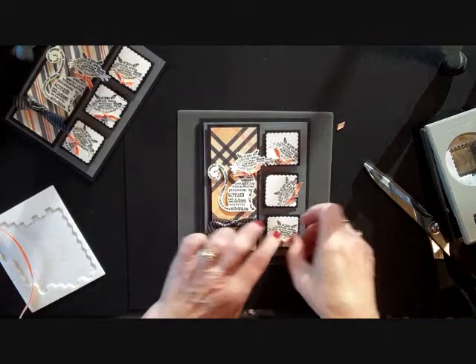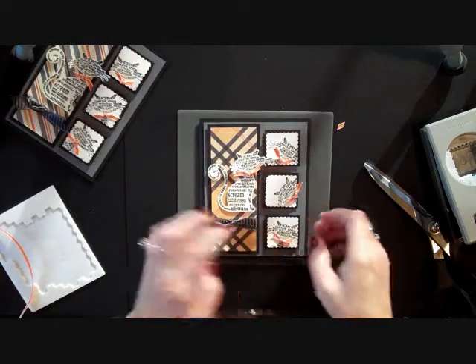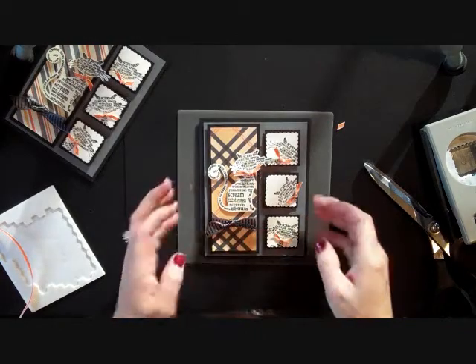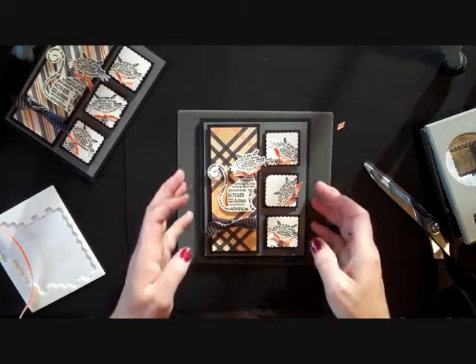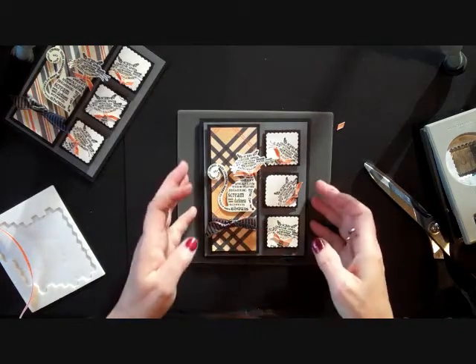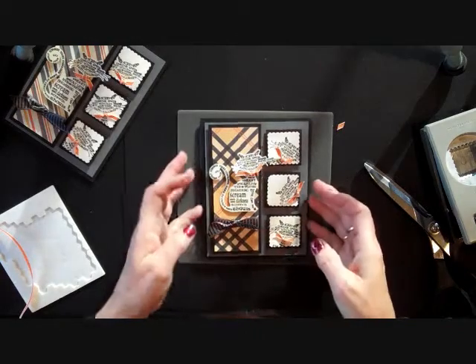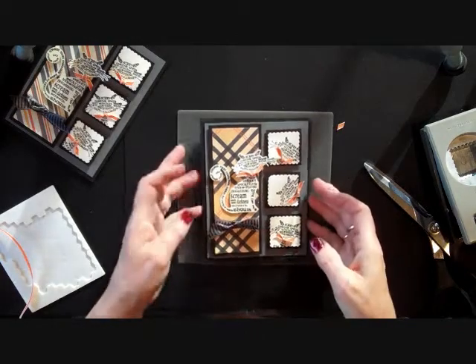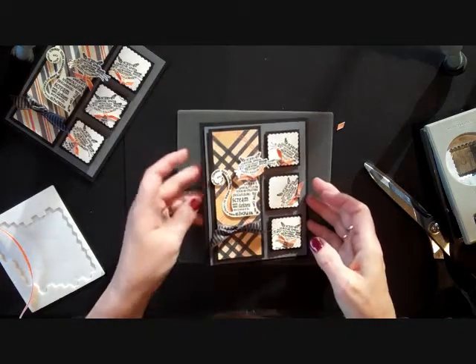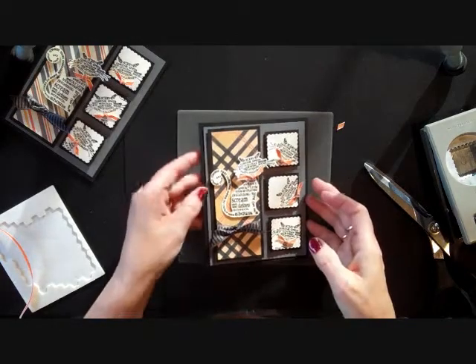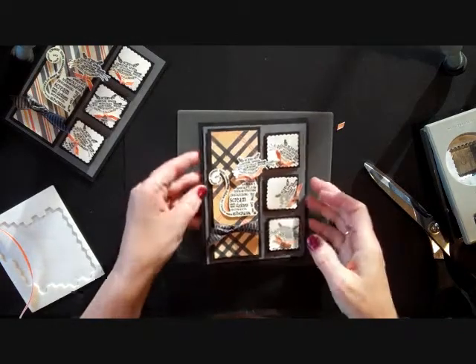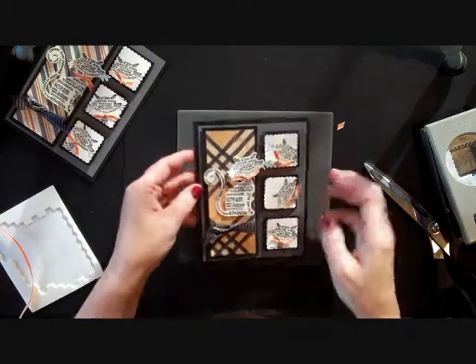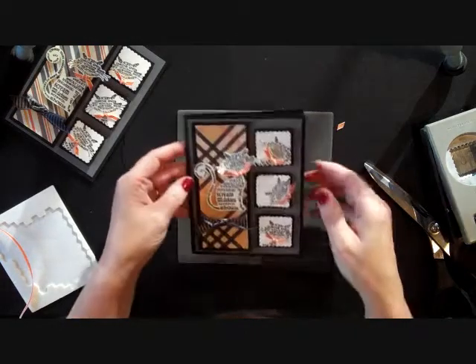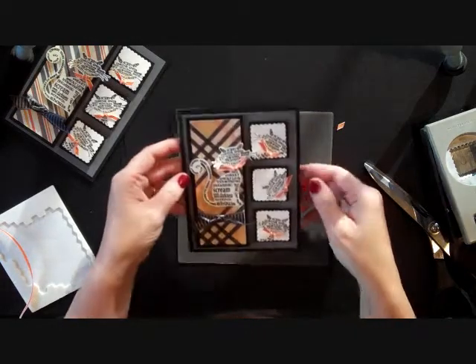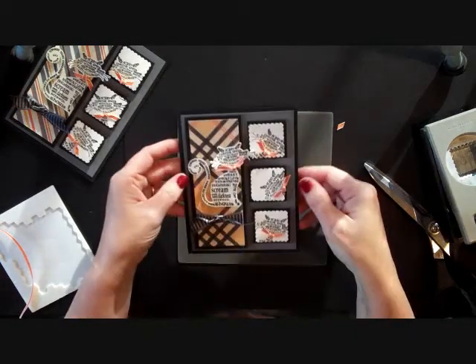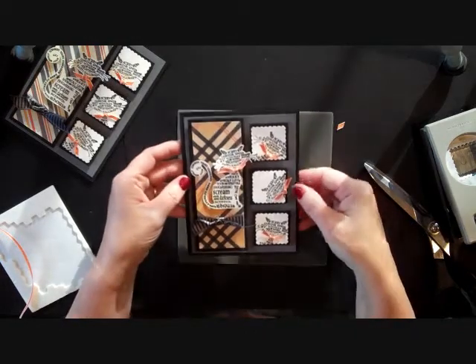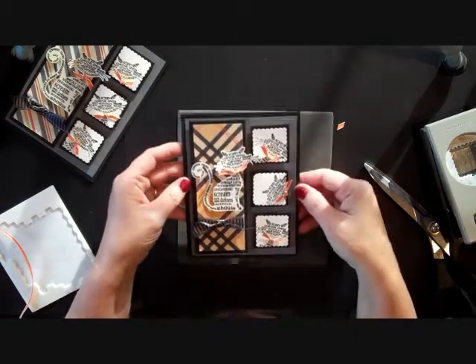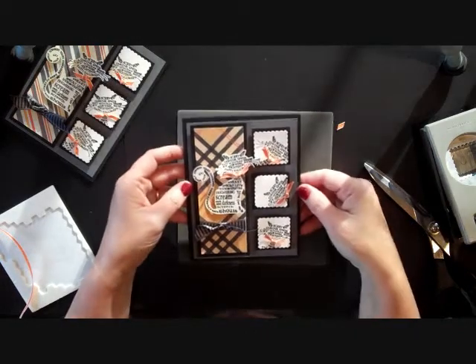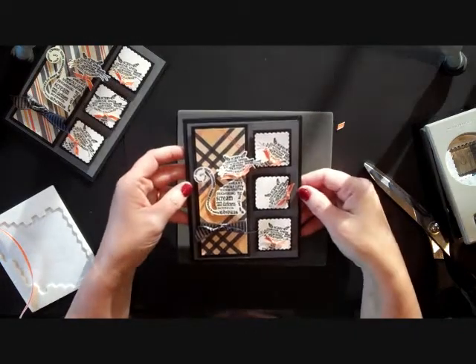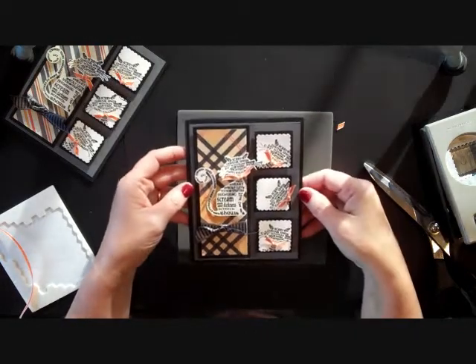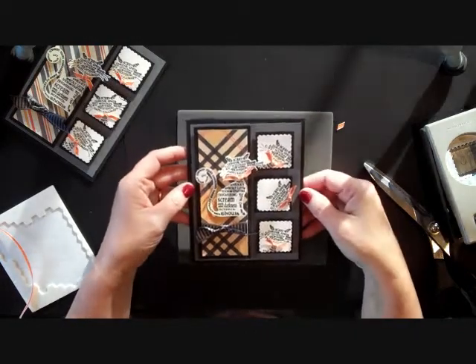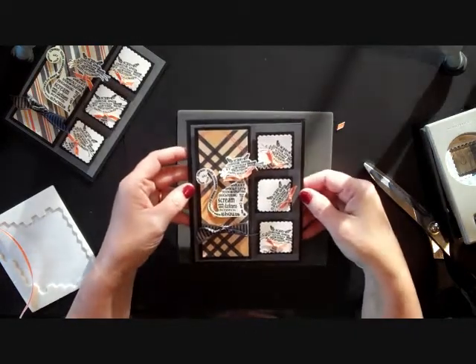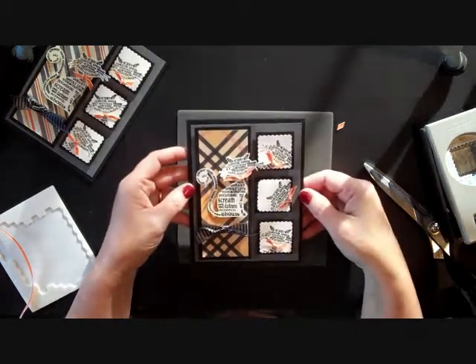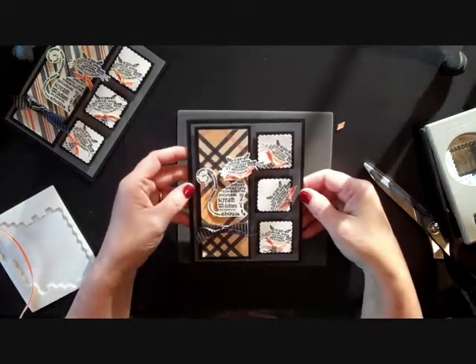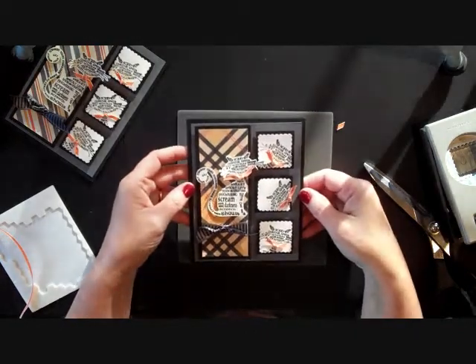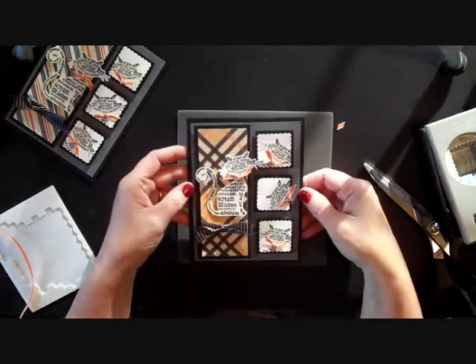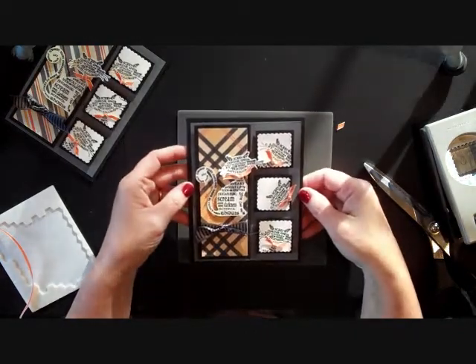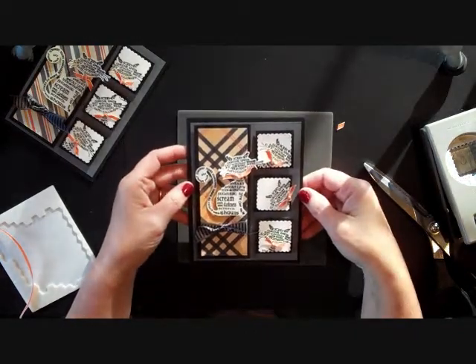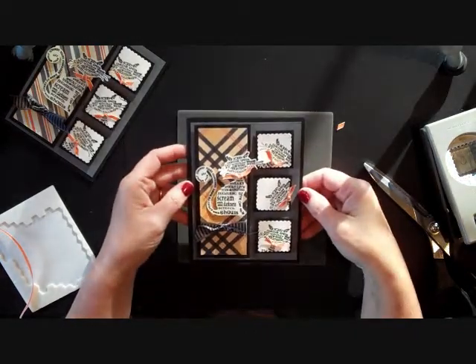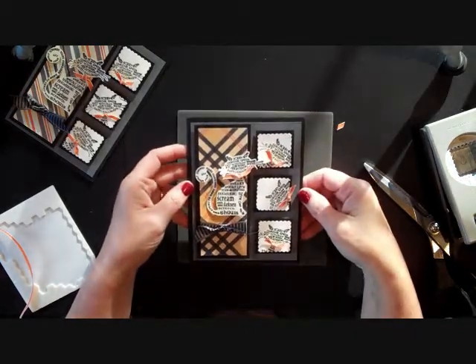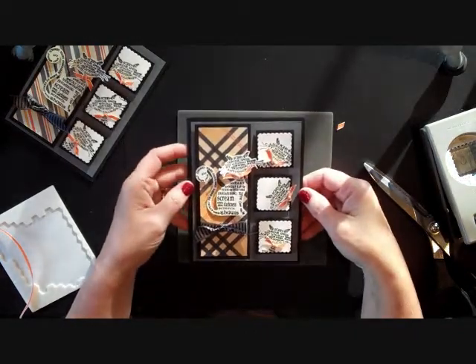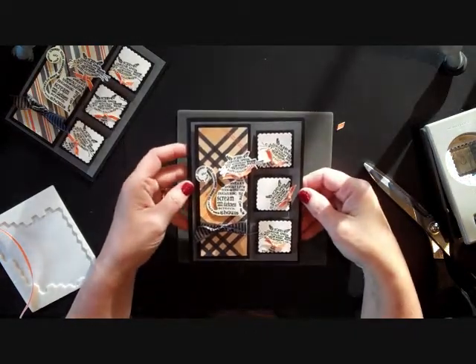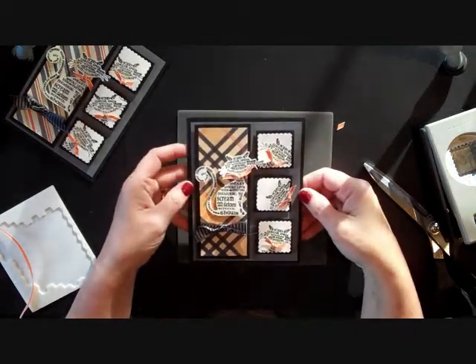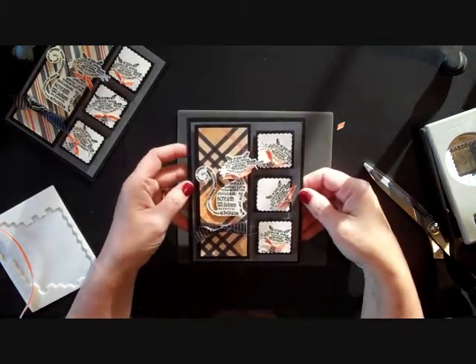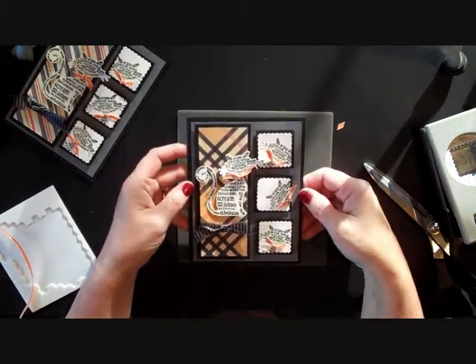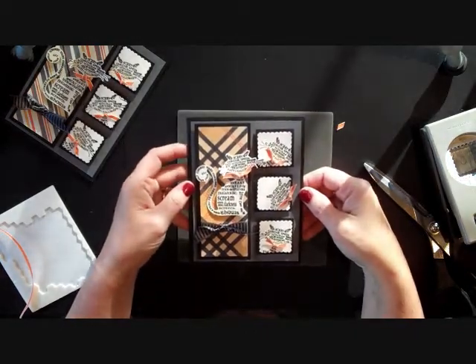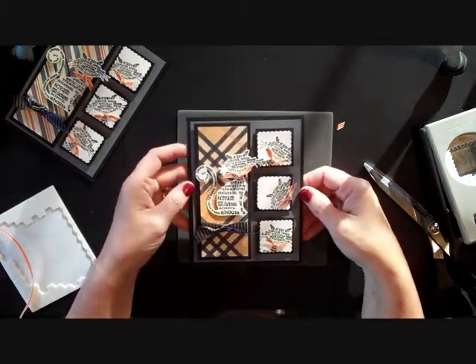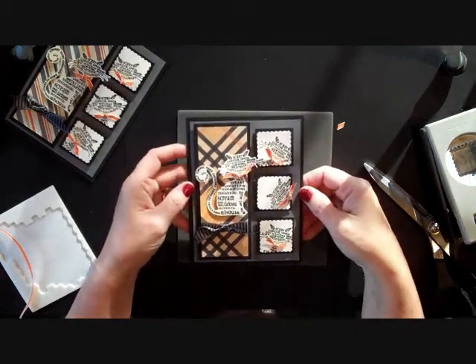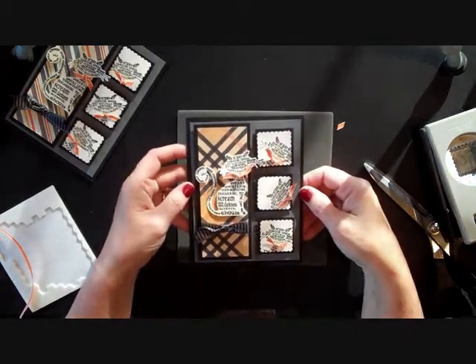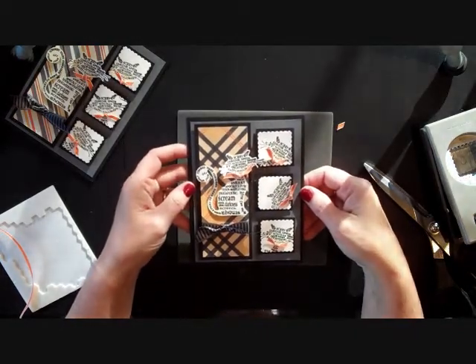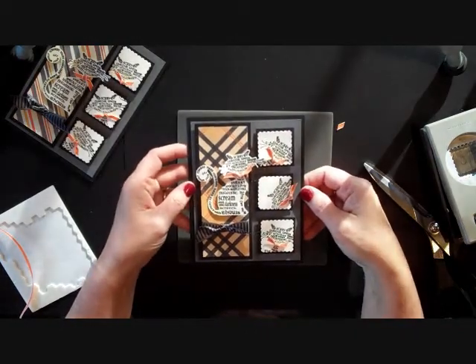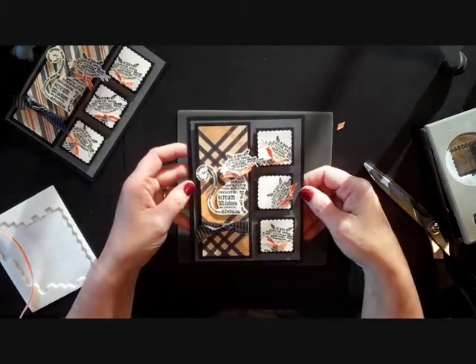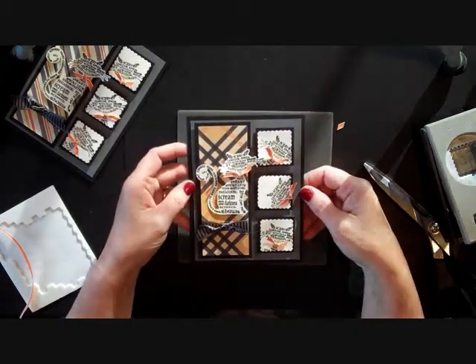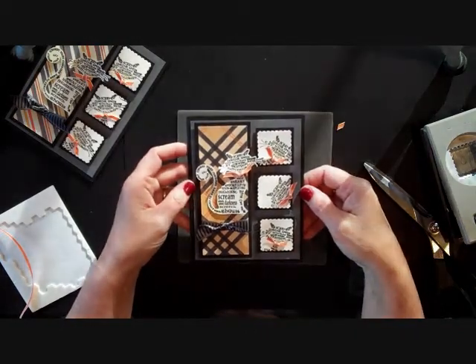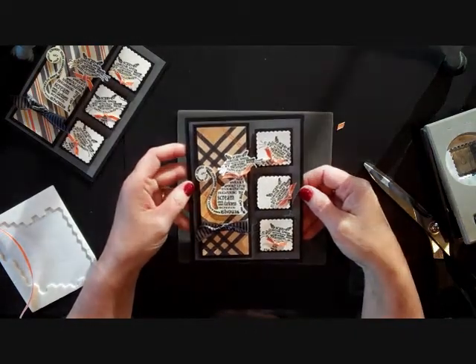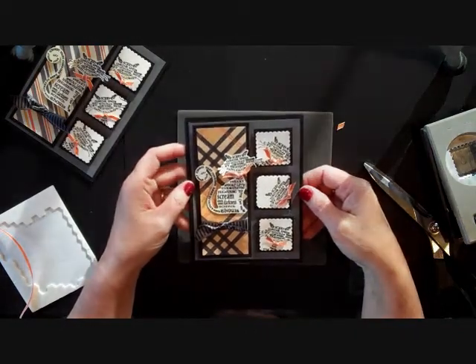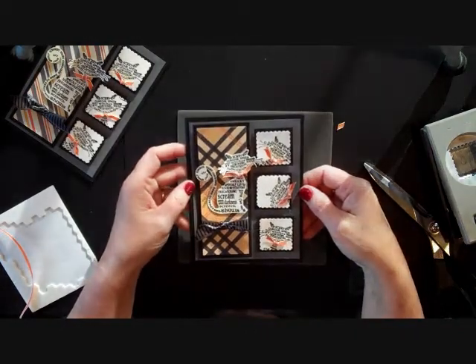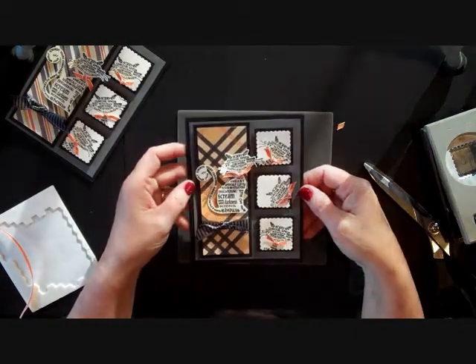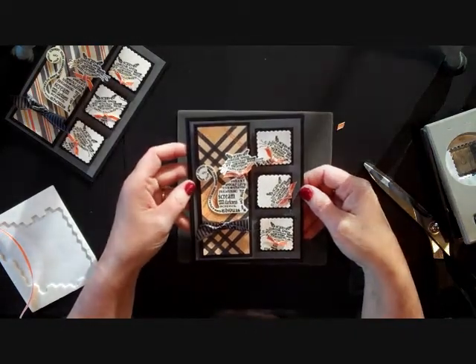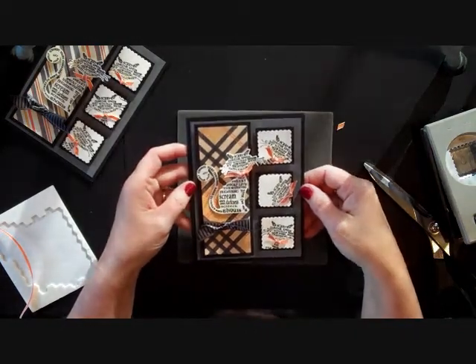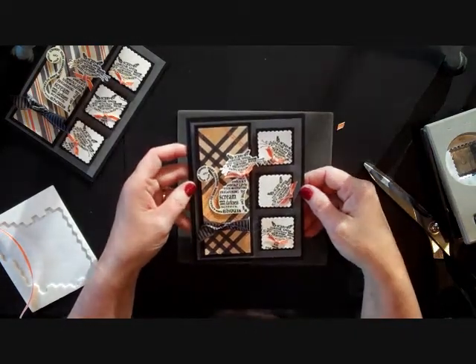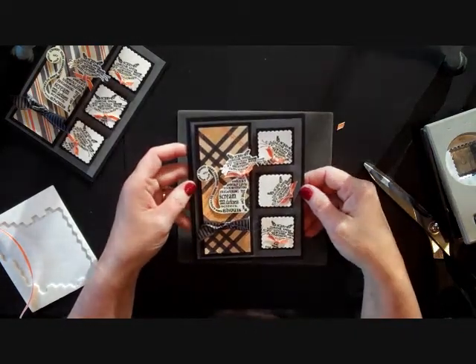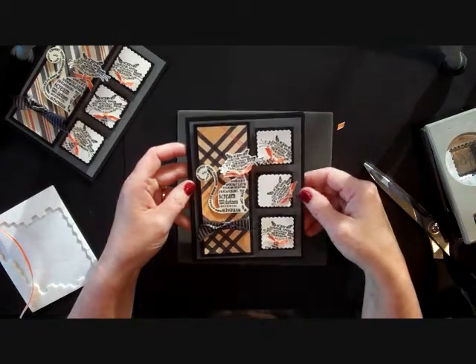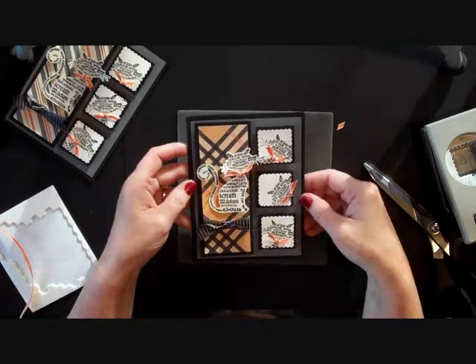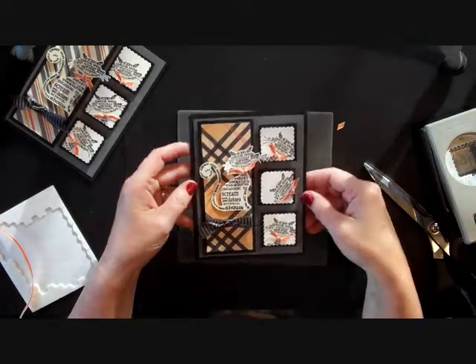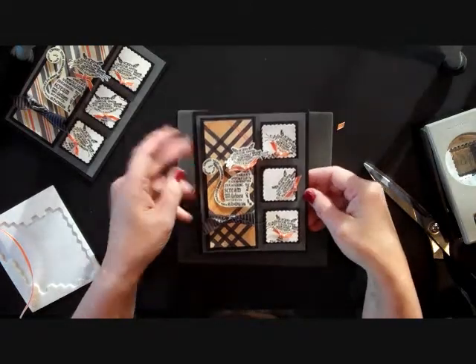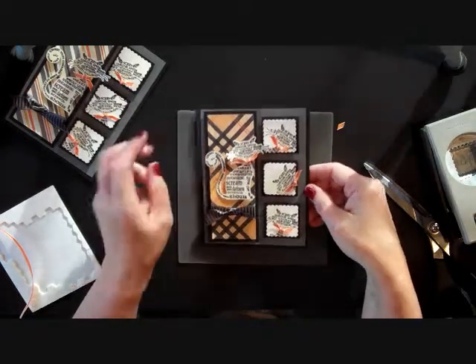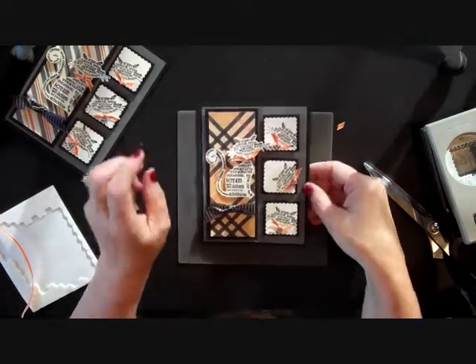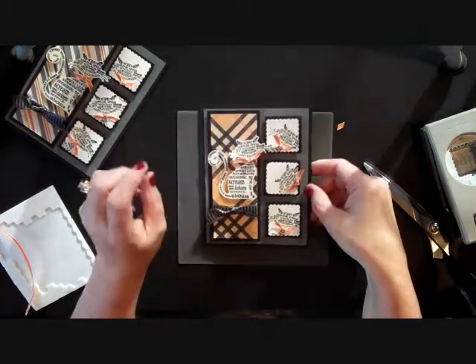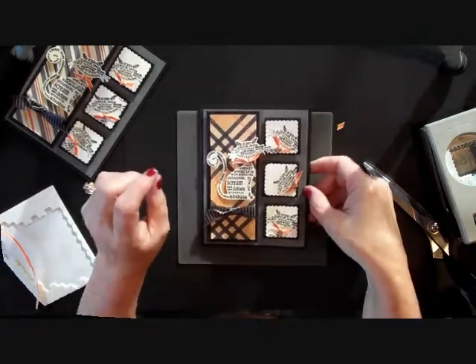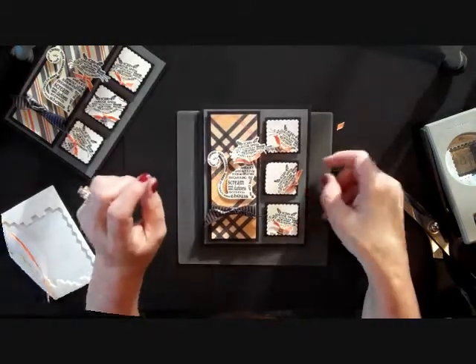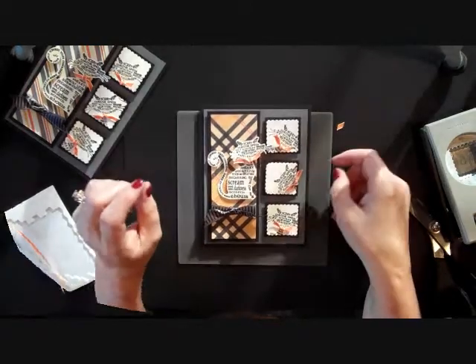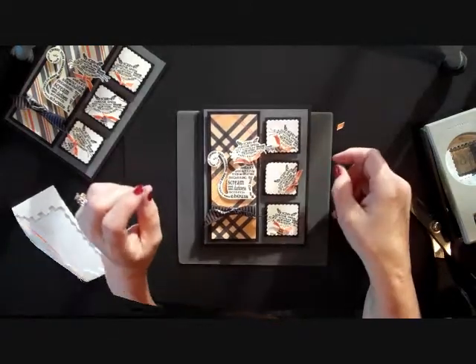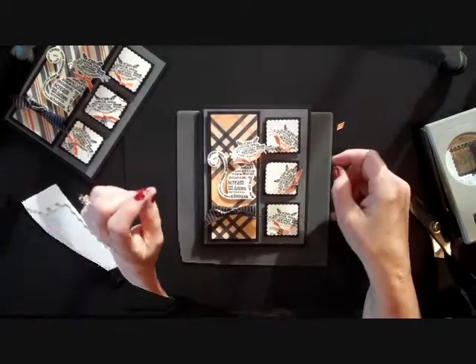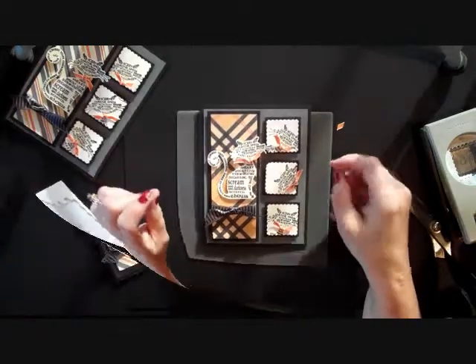And there you have our awesome little feline cat card. Hope you enjoyed it — take care.